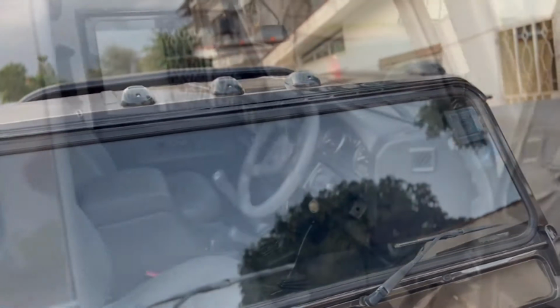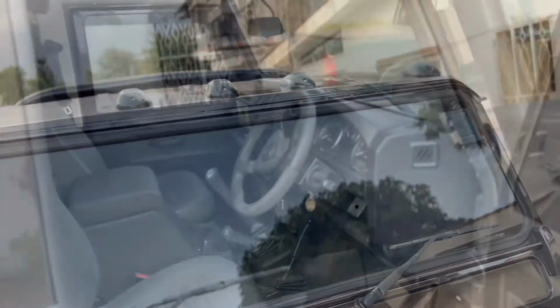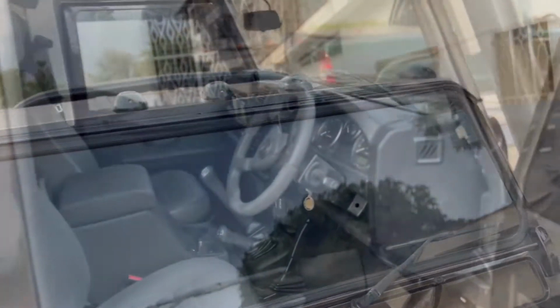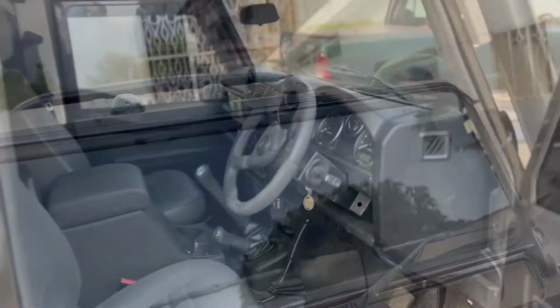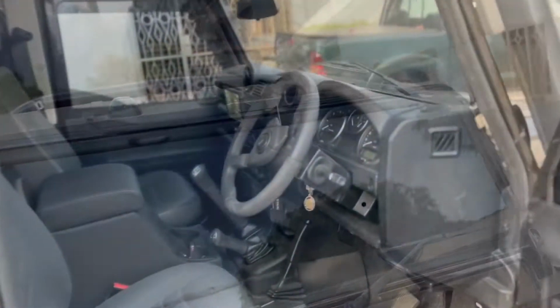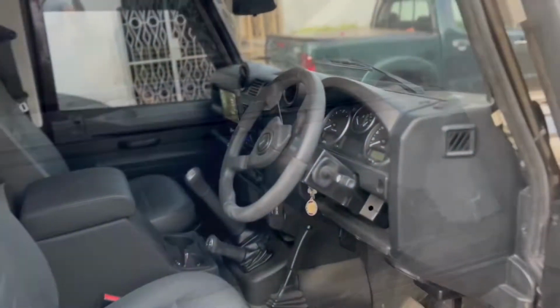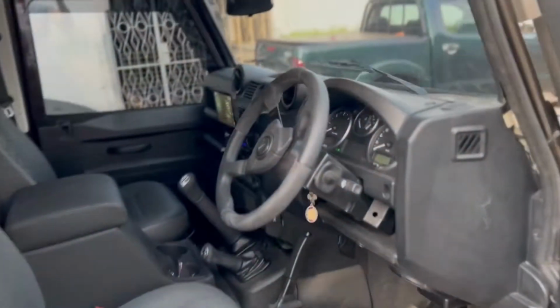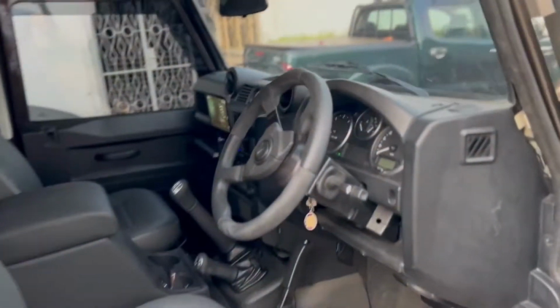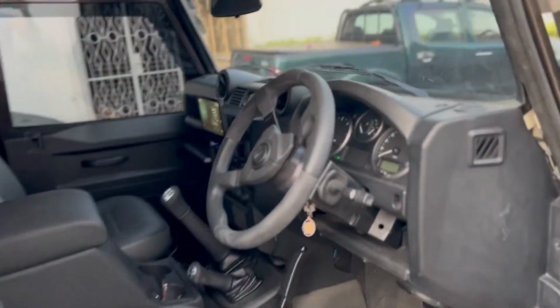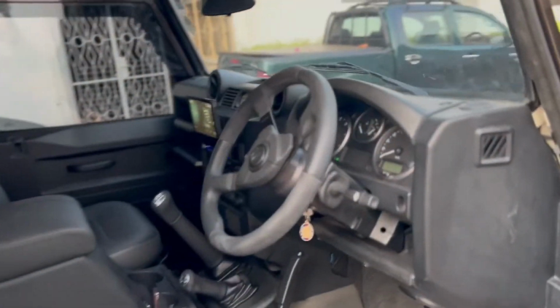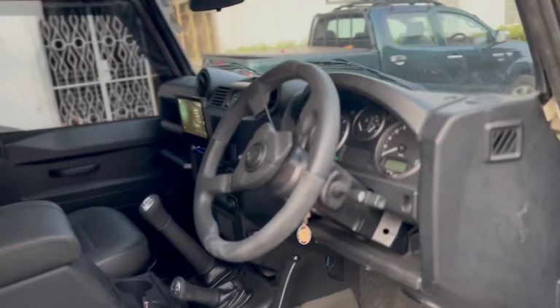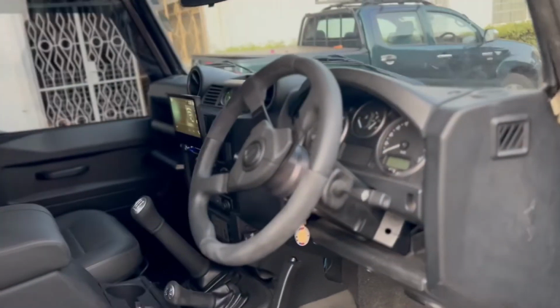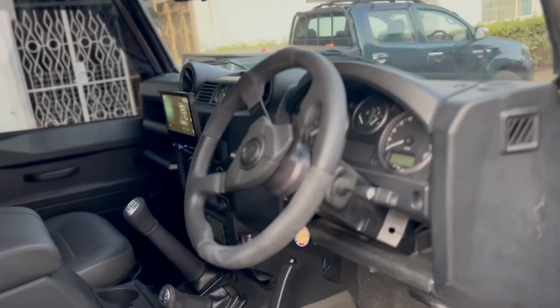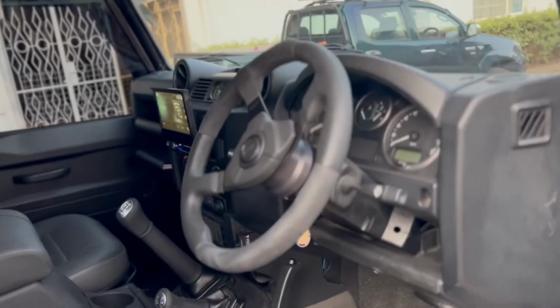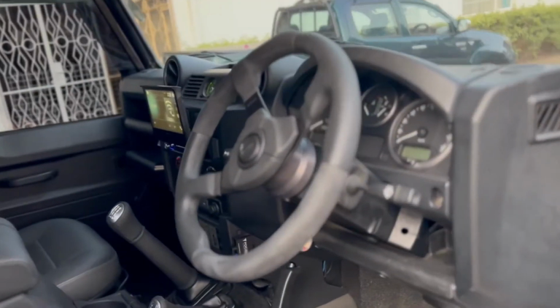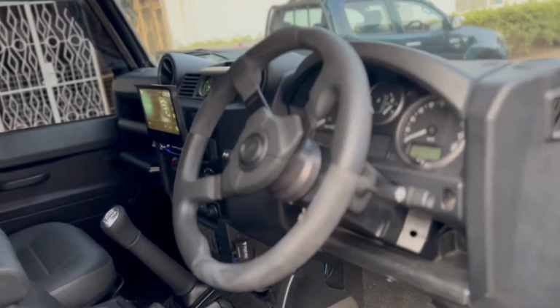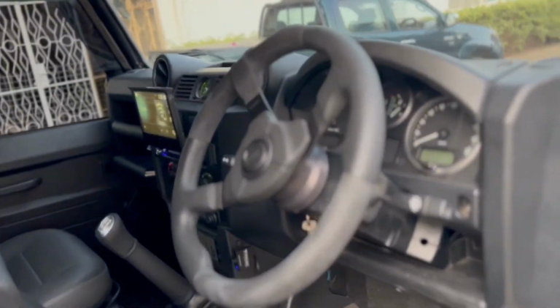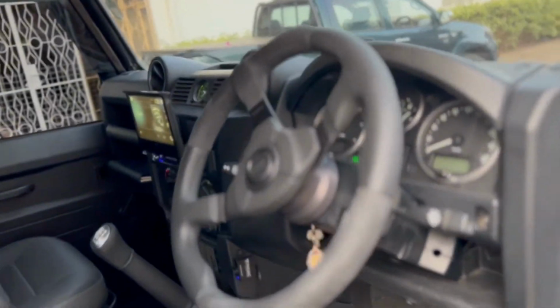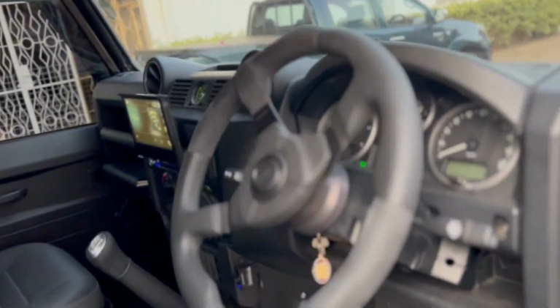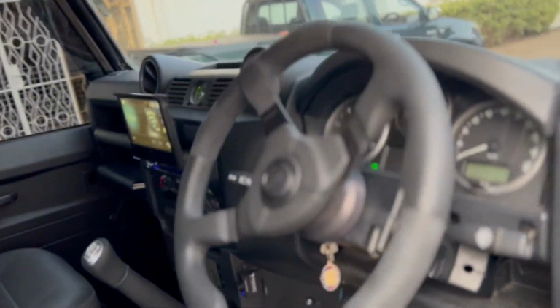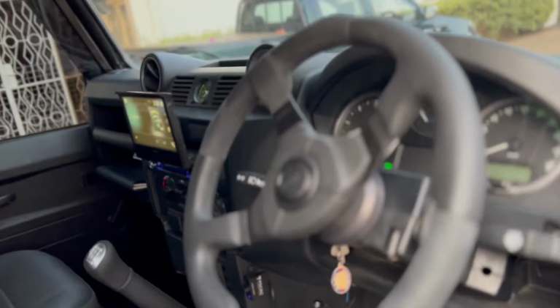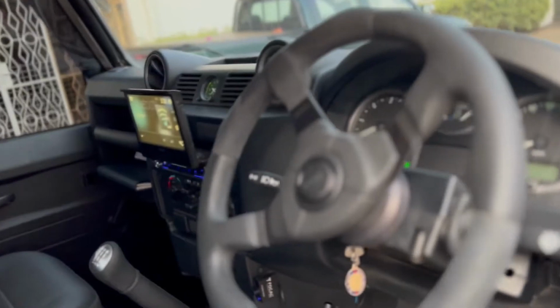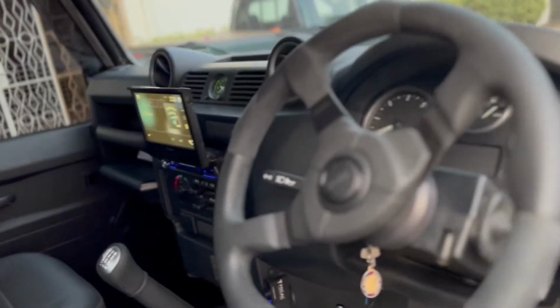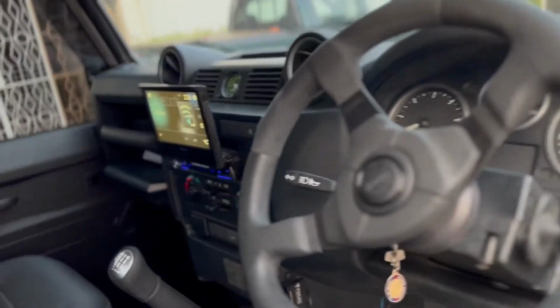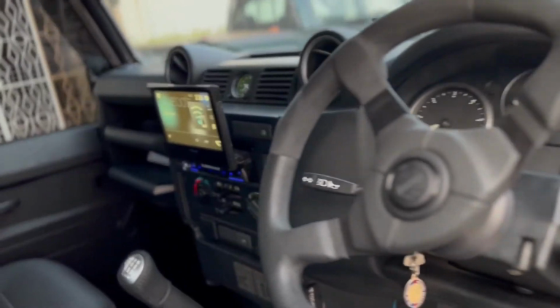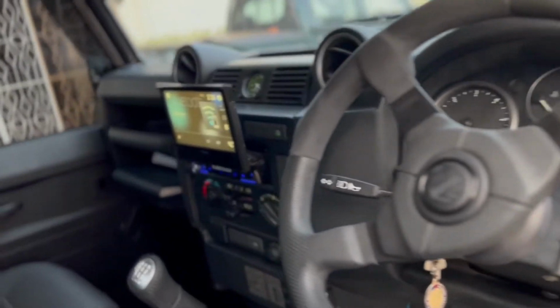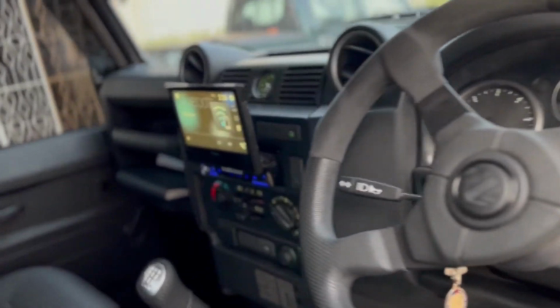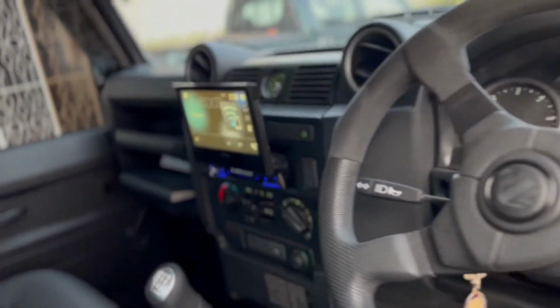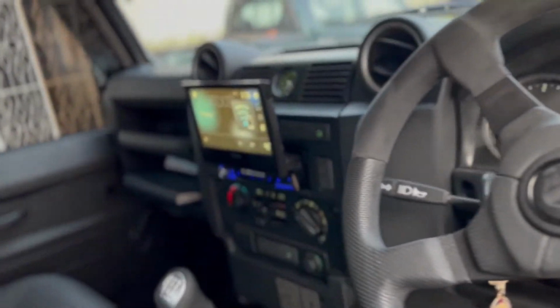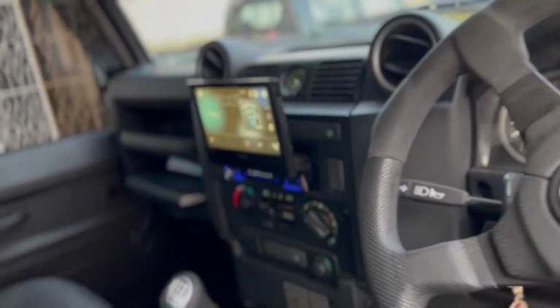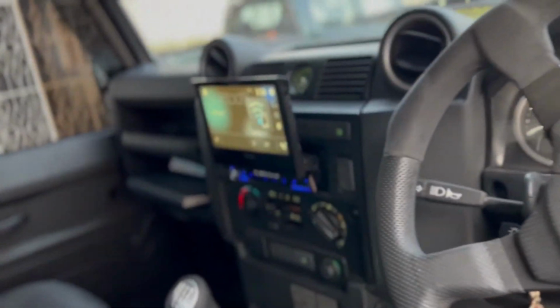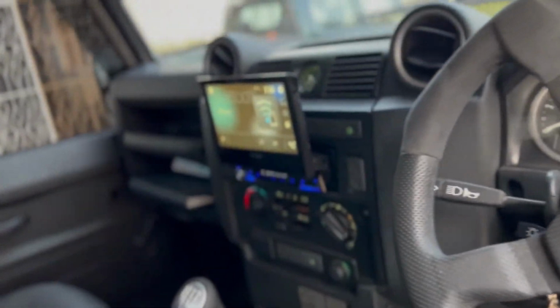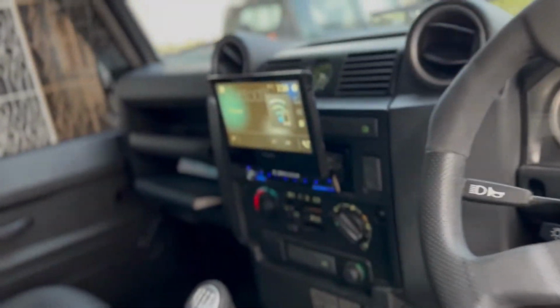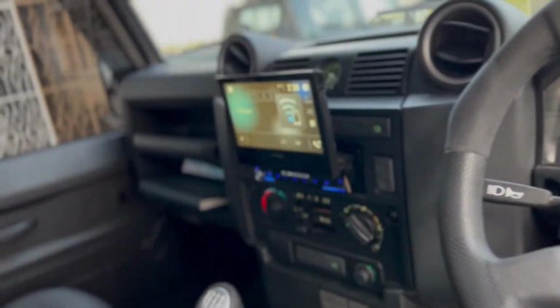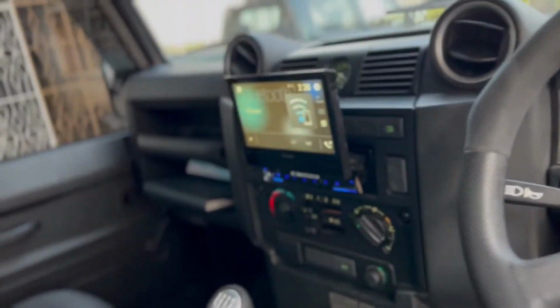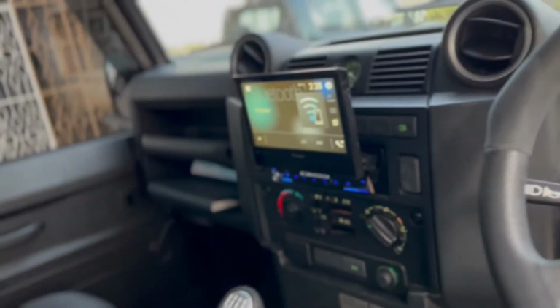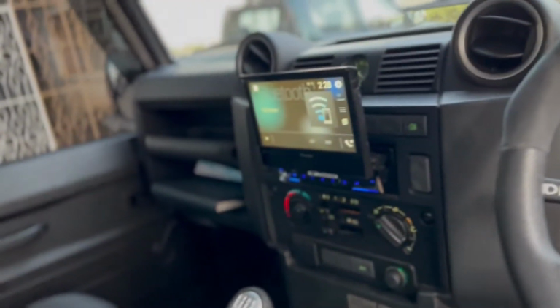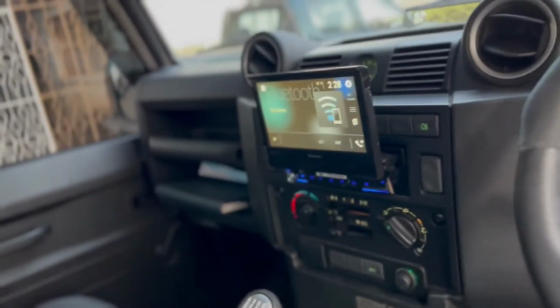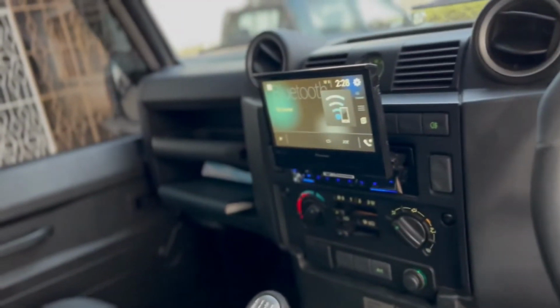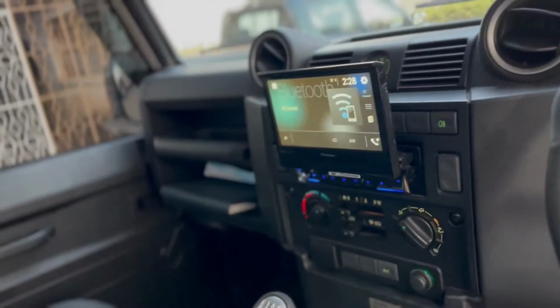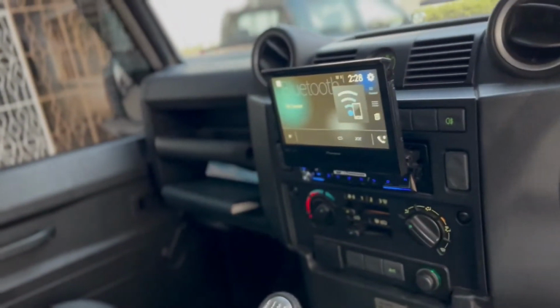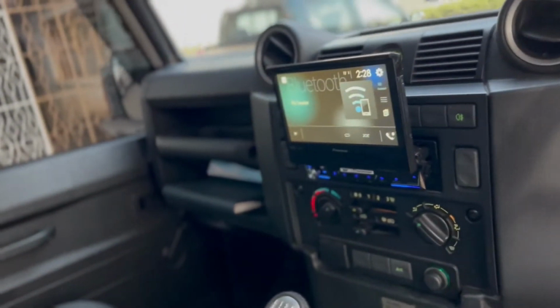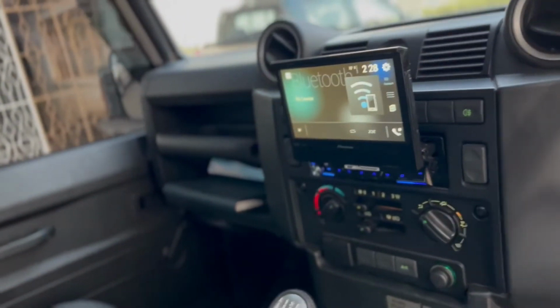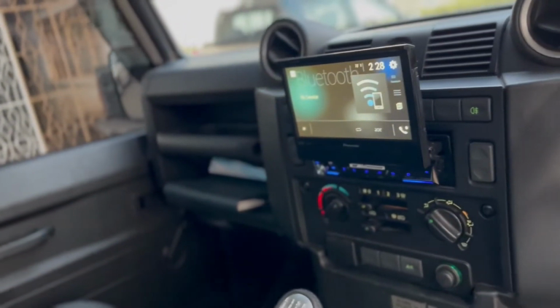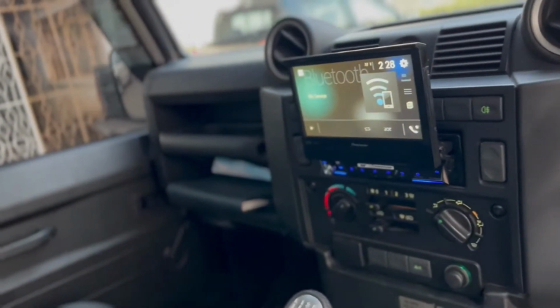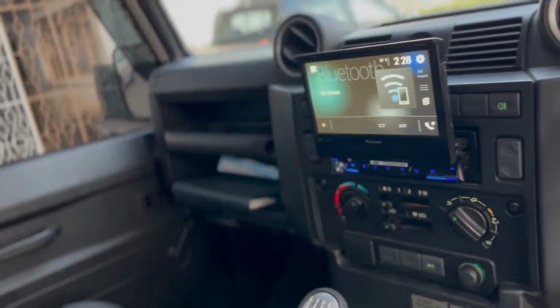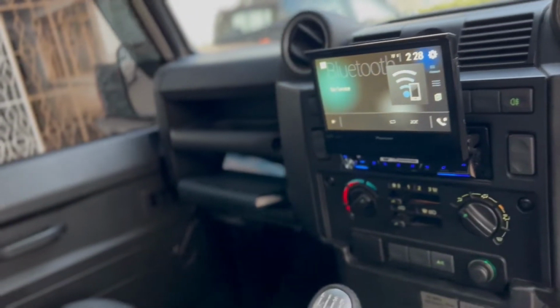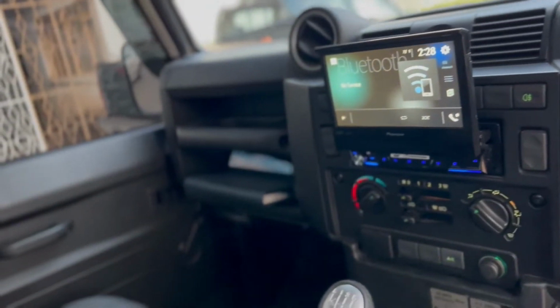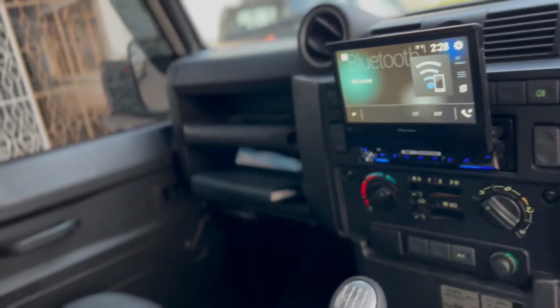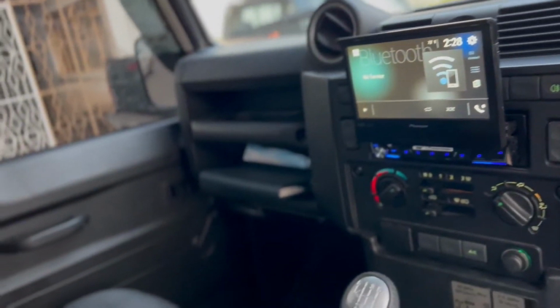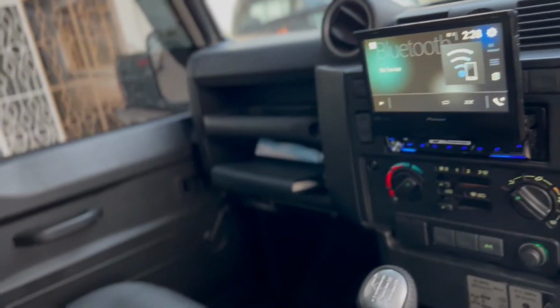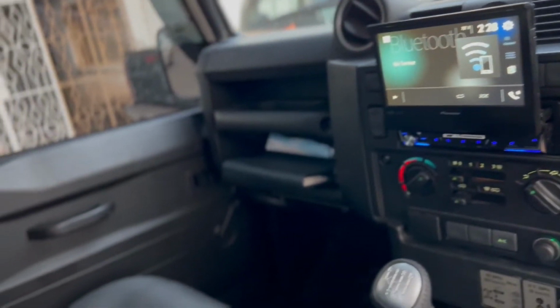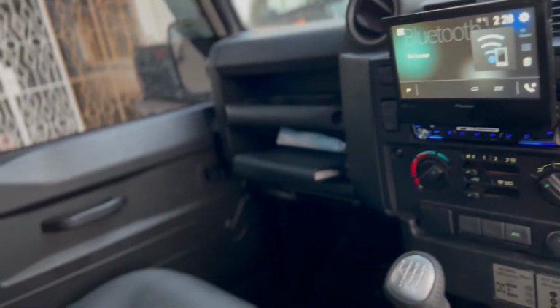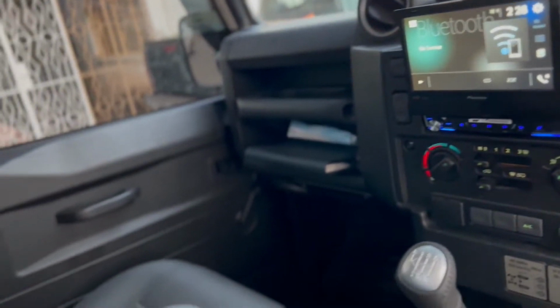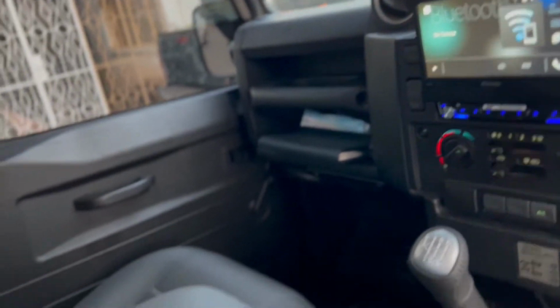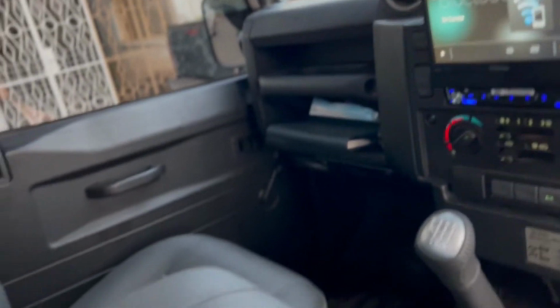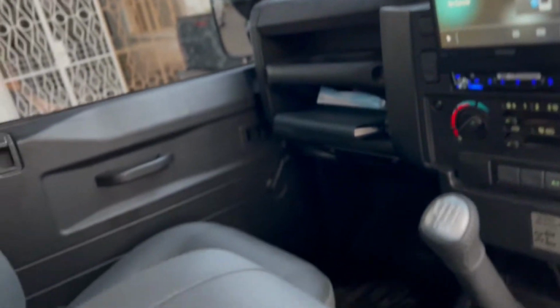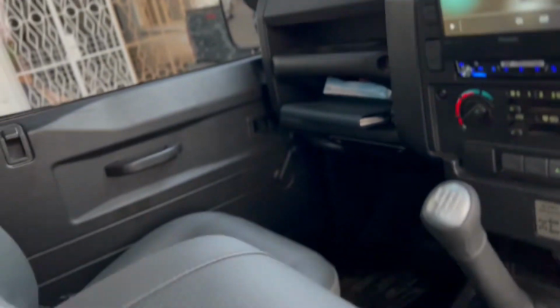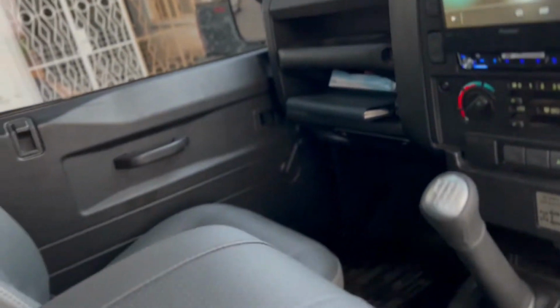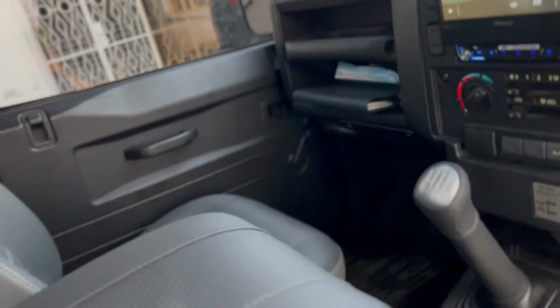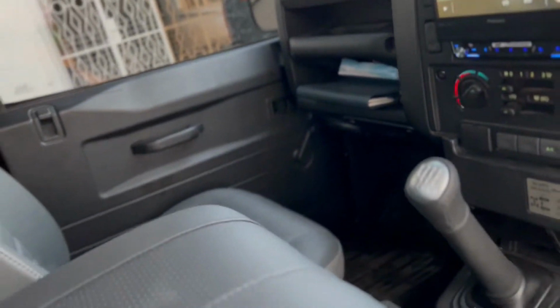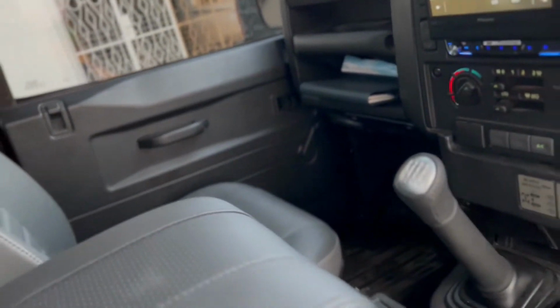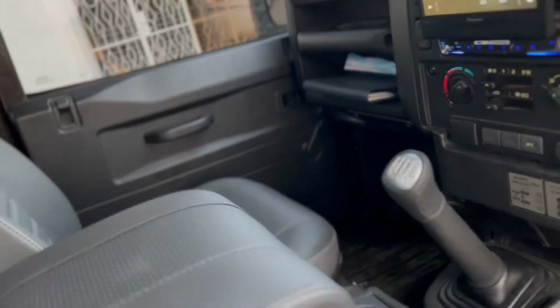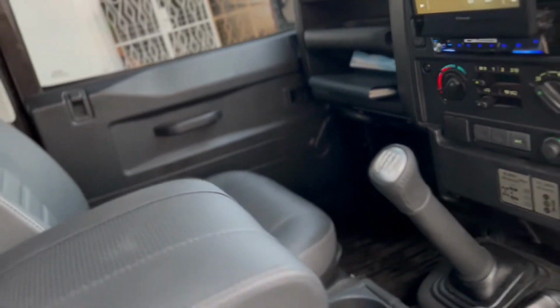For the interior, it's very simple — you can install either leather, cloth, or suede, whatever your preference is.